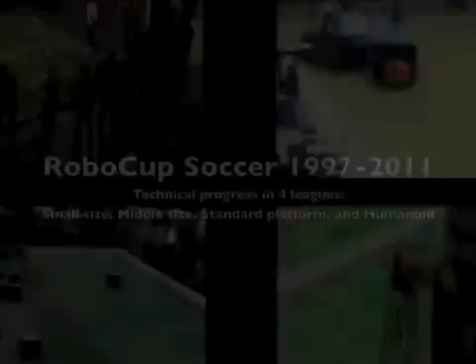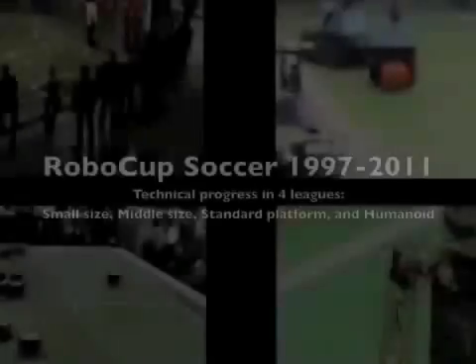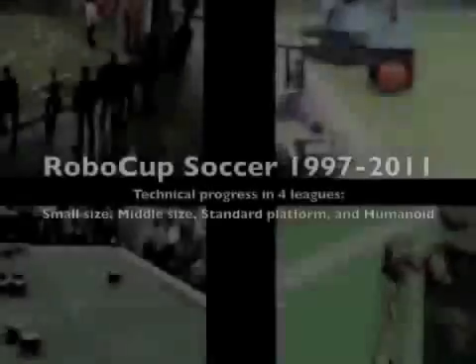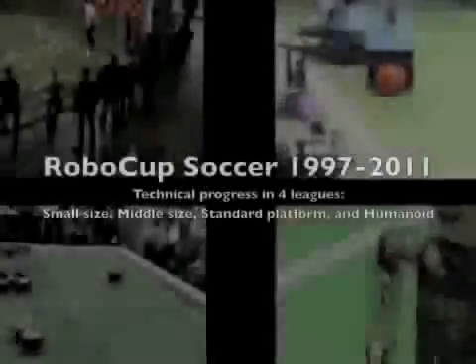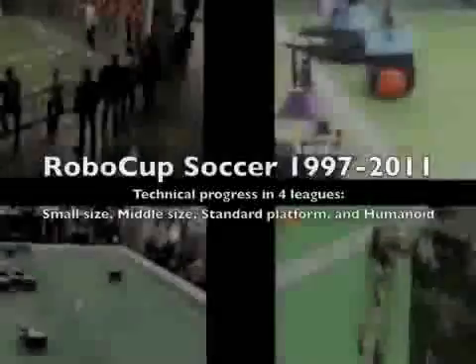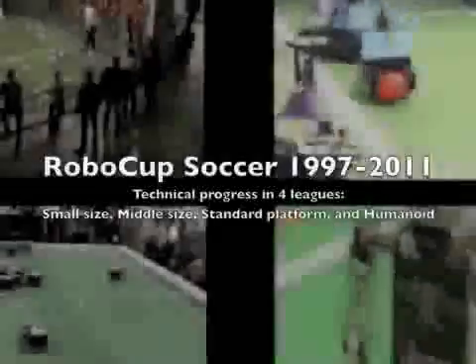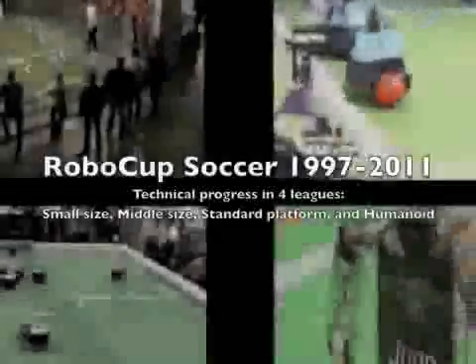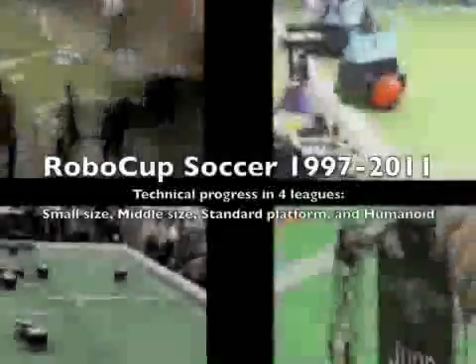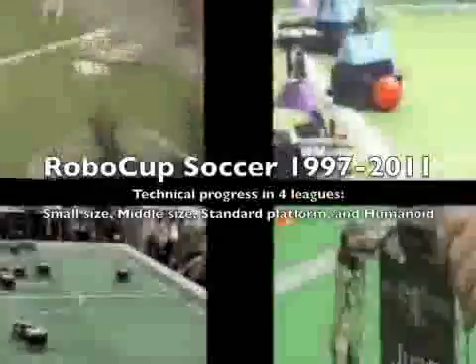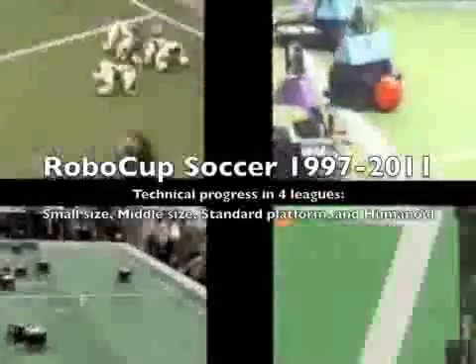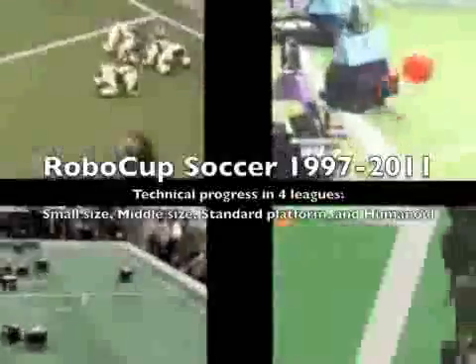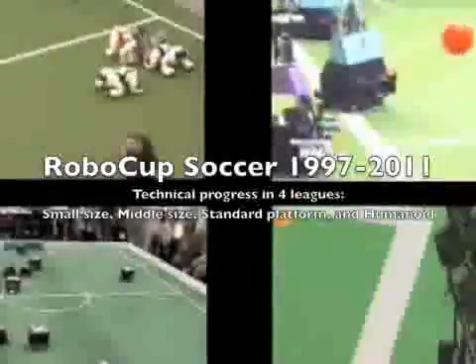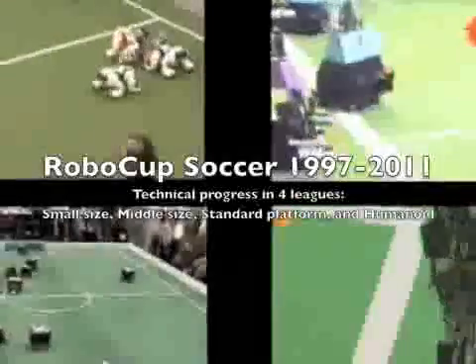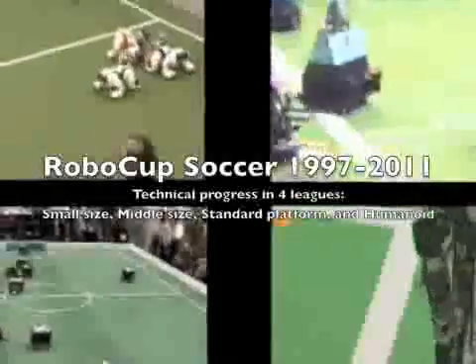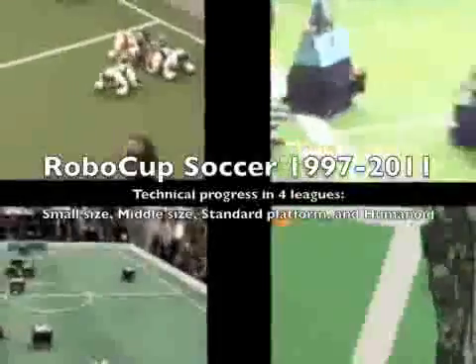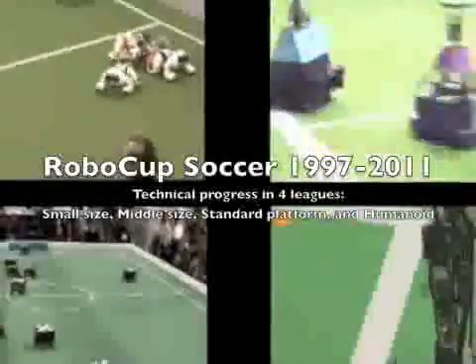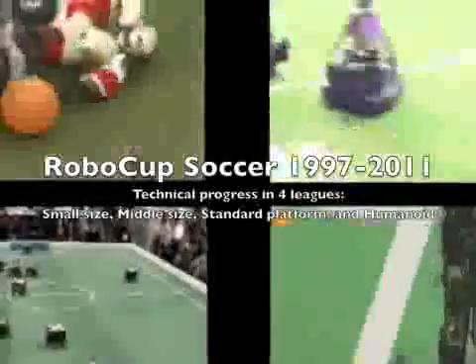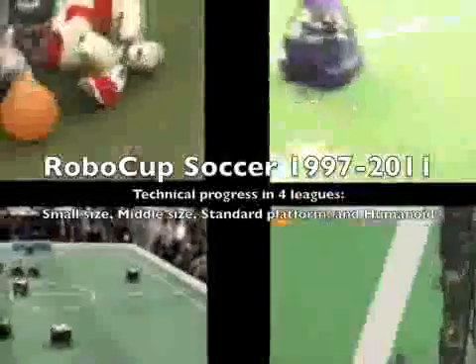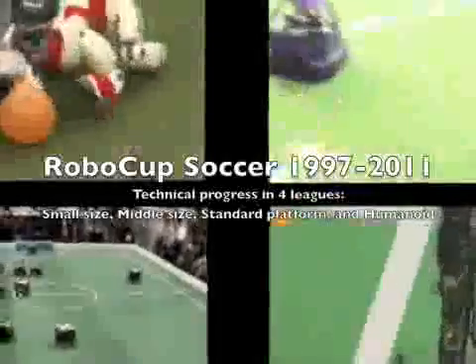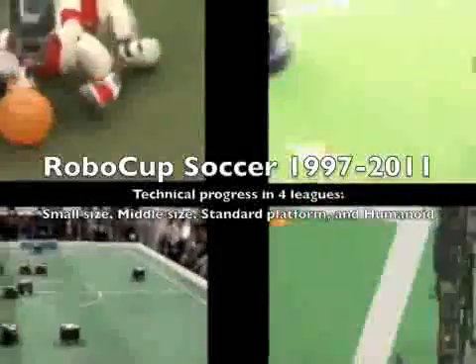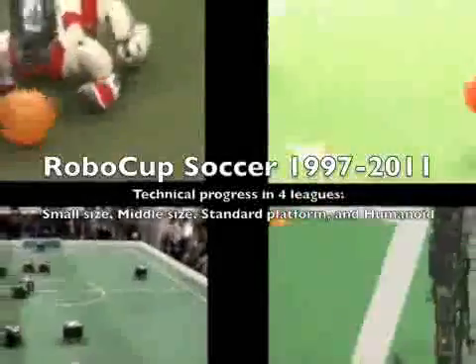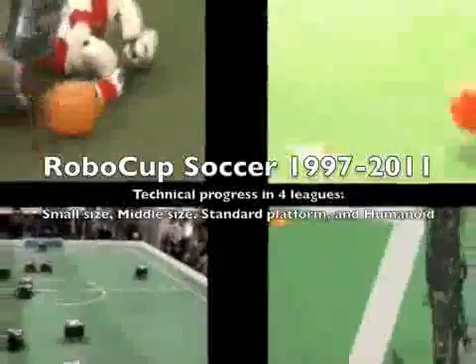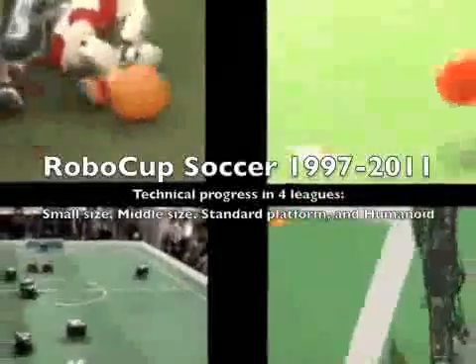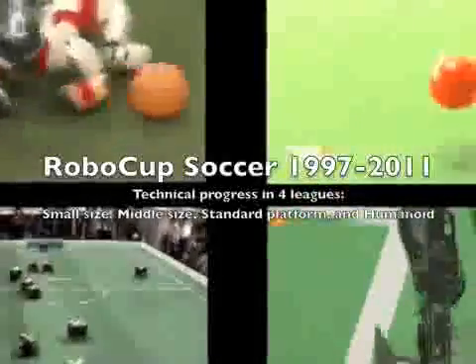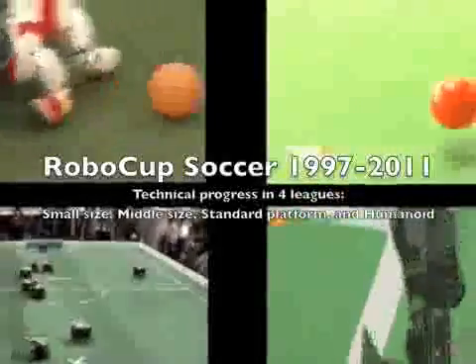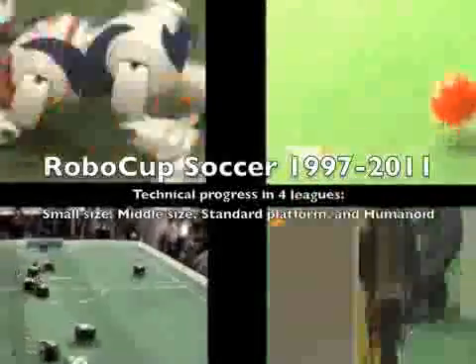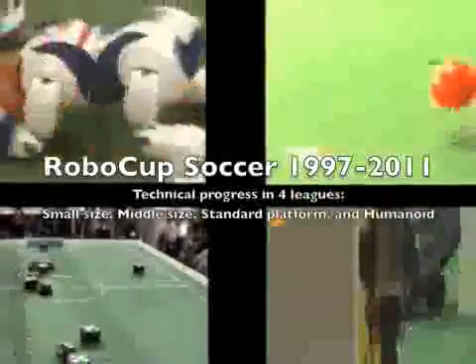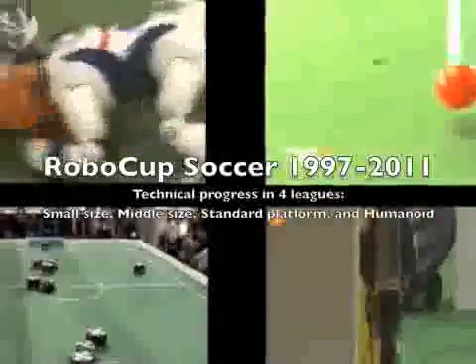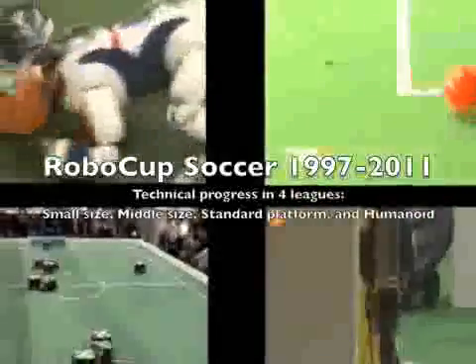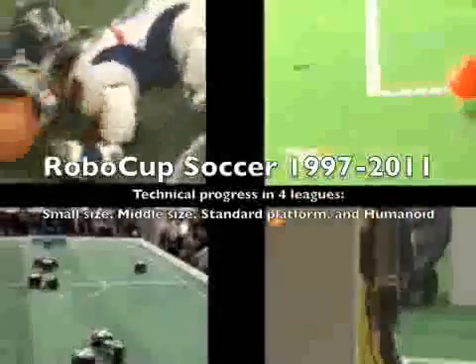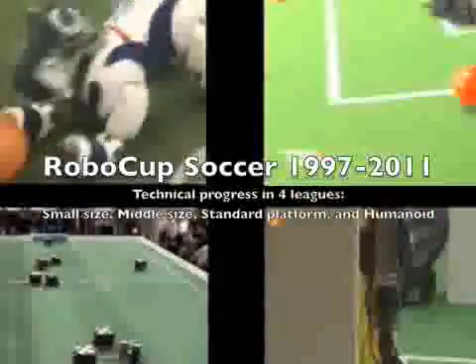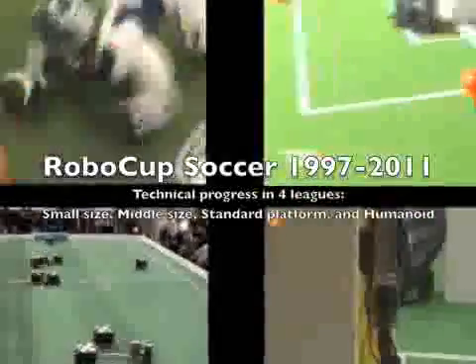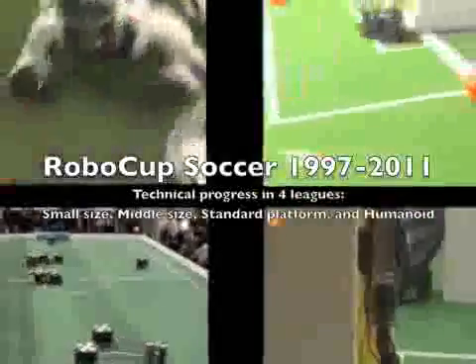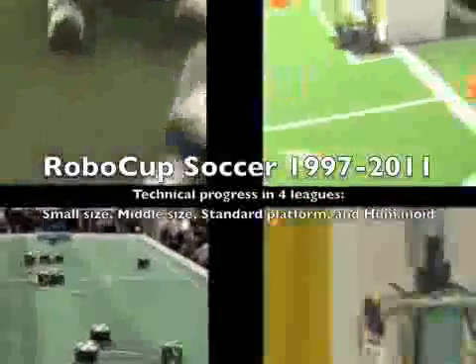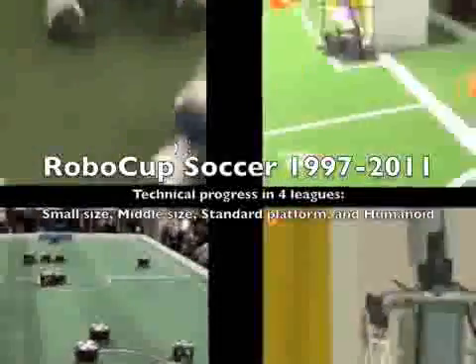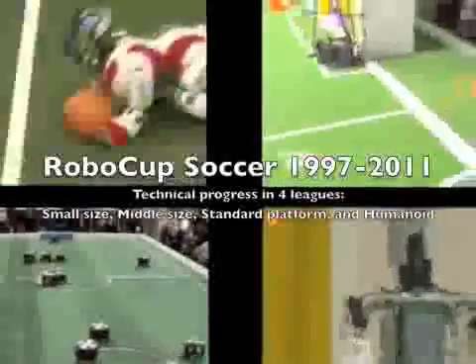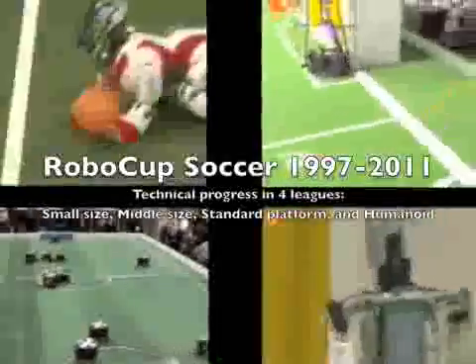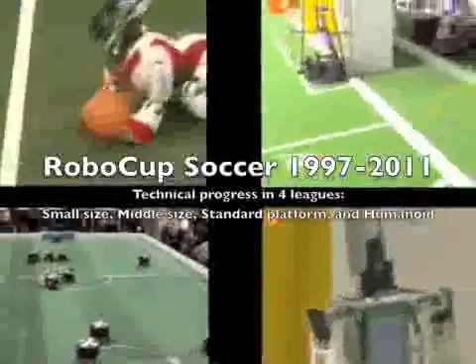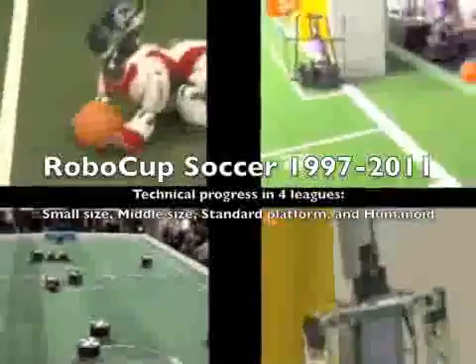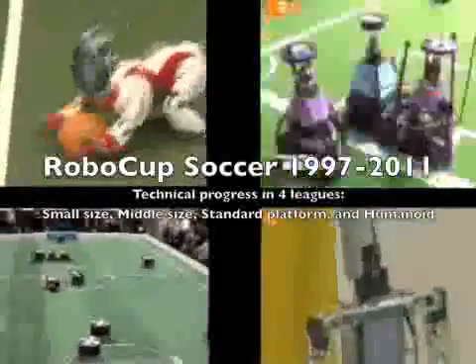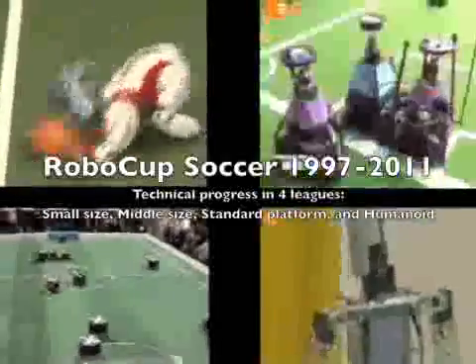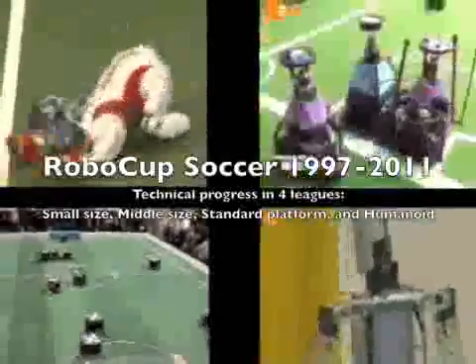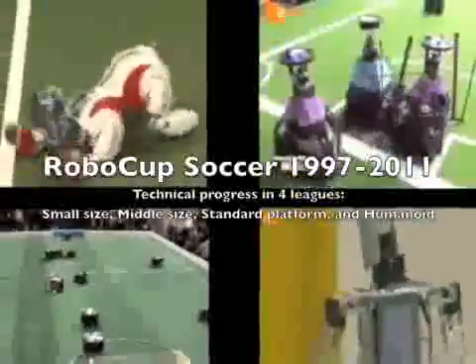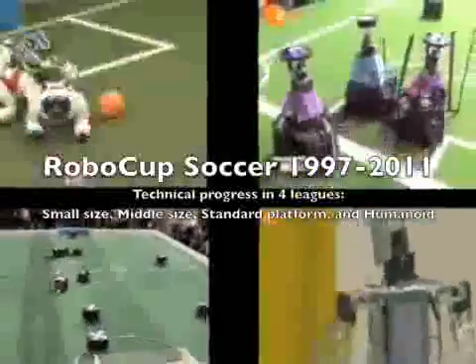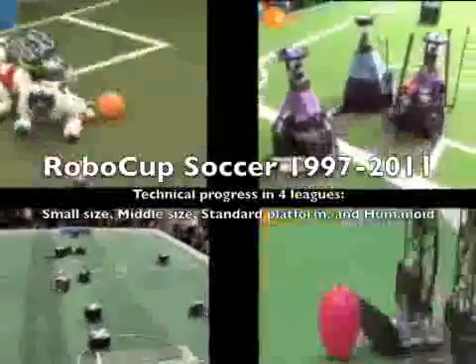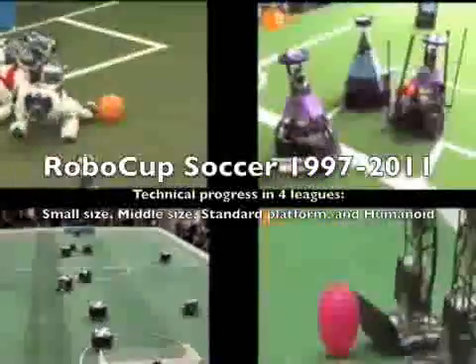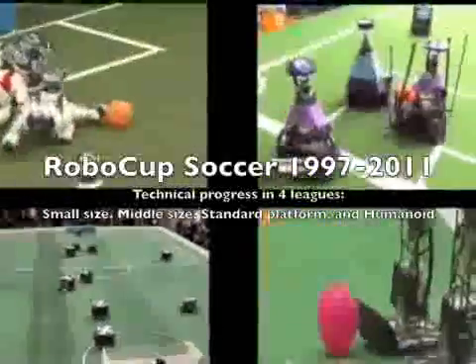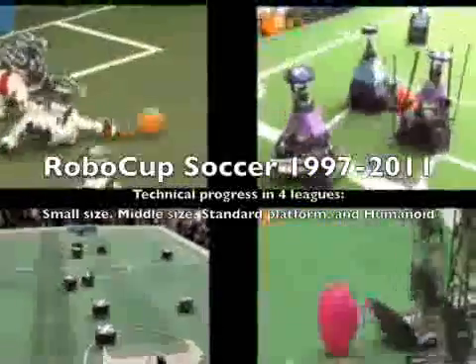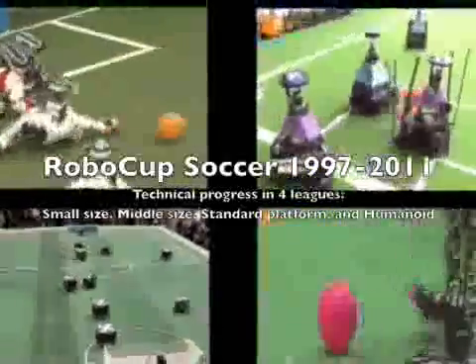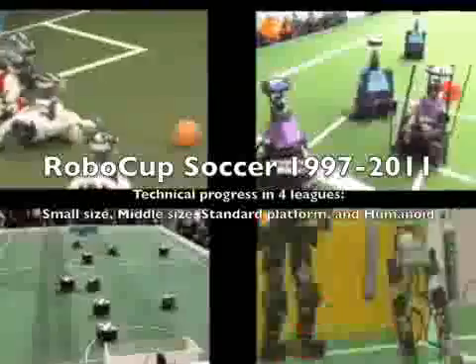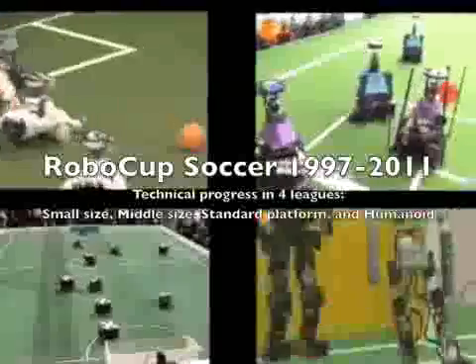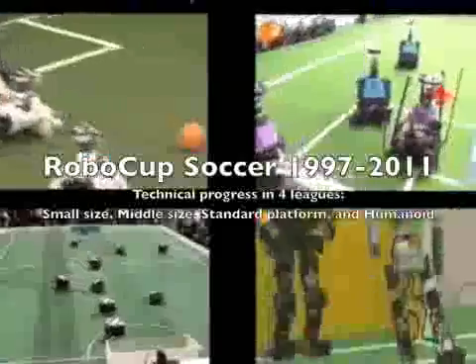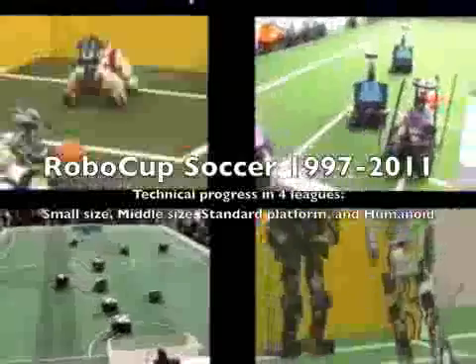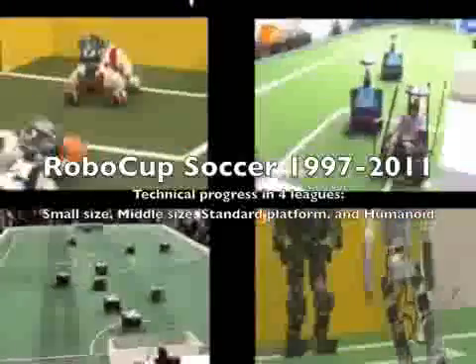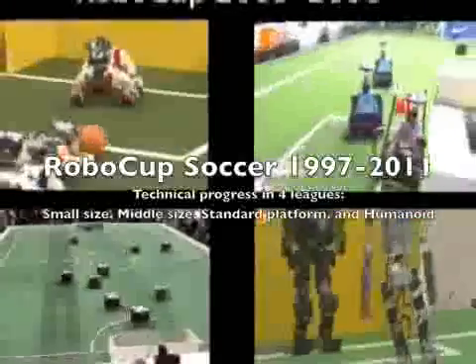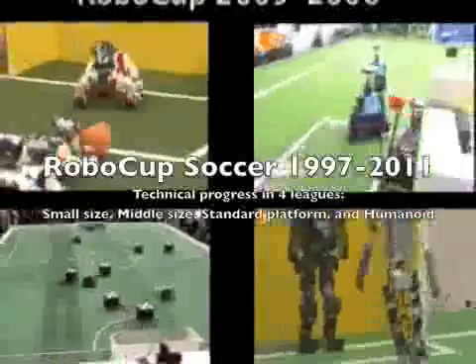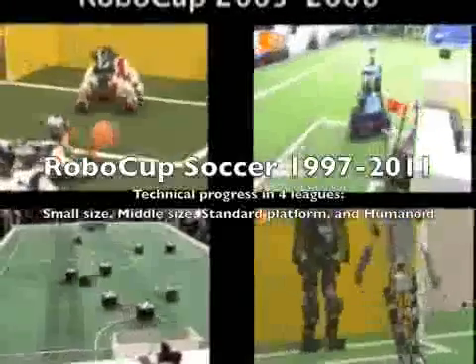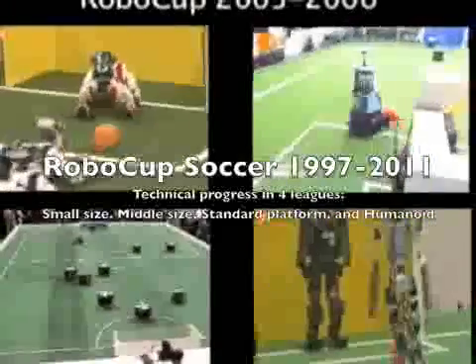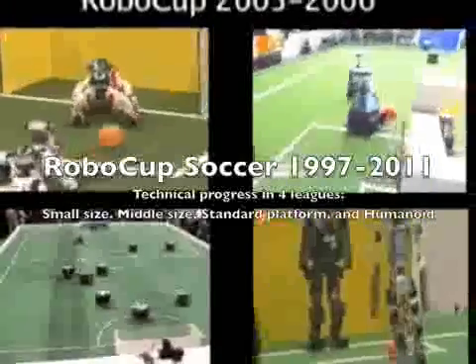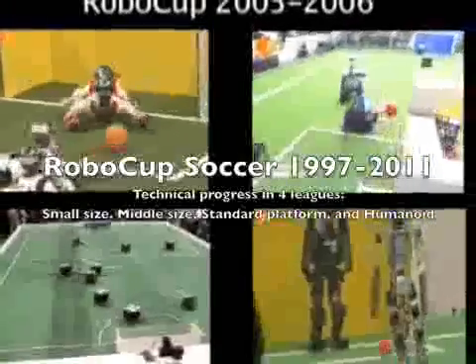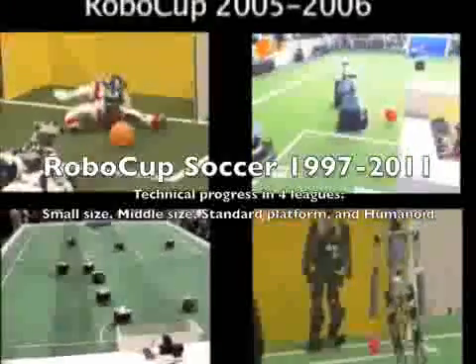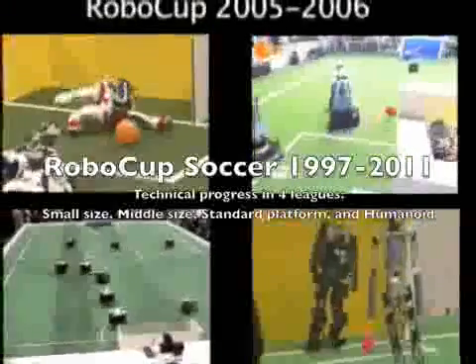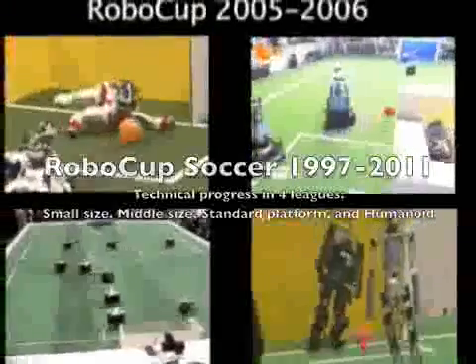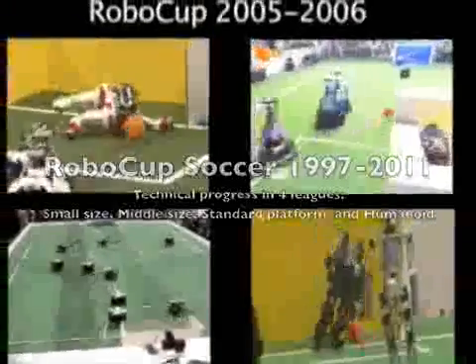Technical progress in the four RoboCup soccer leagues: small size, middle size, standard platform, and humanoid.